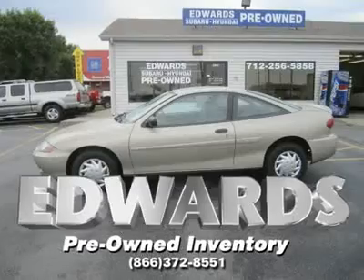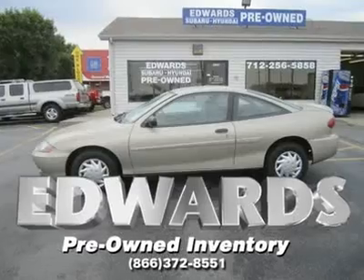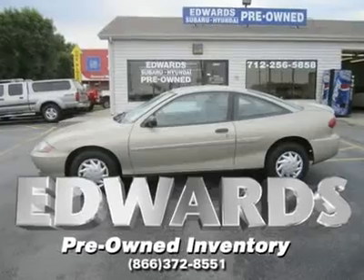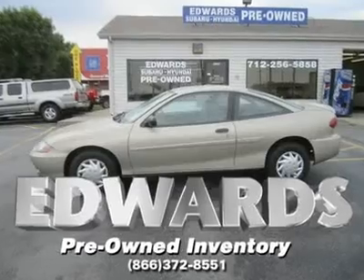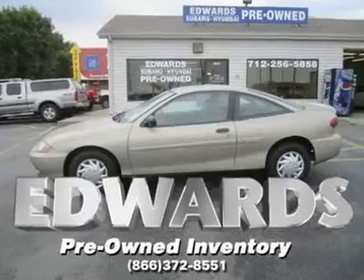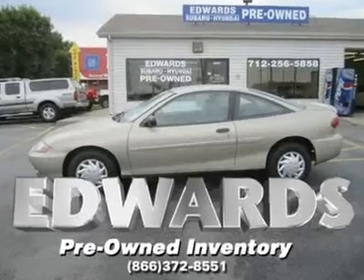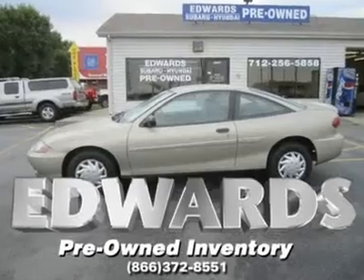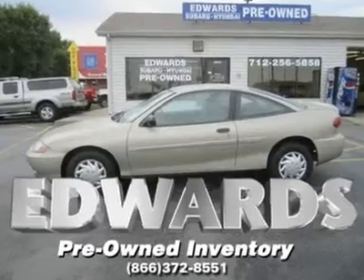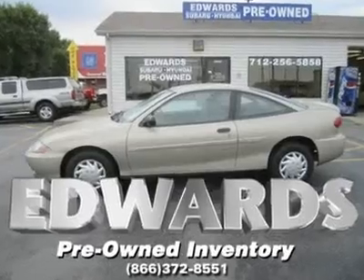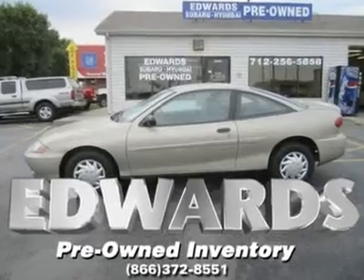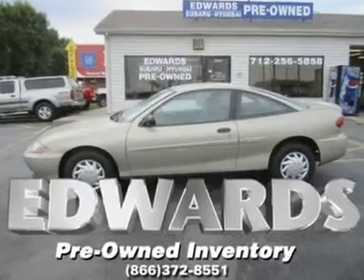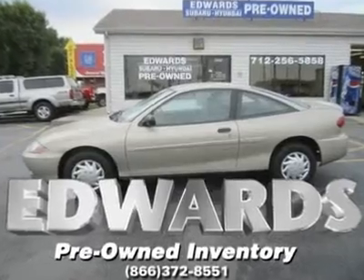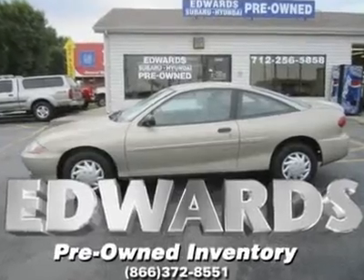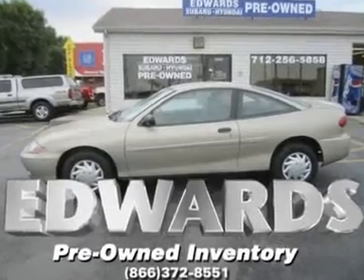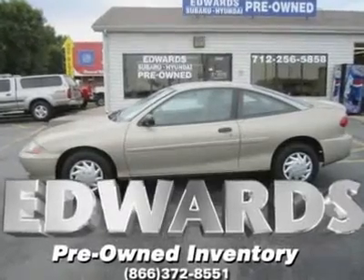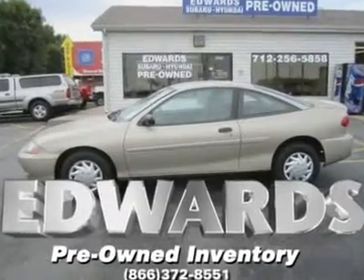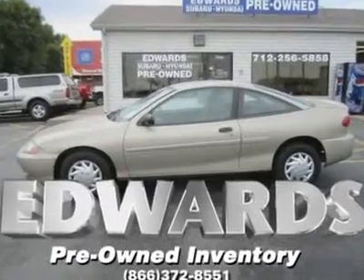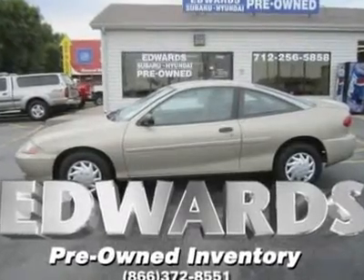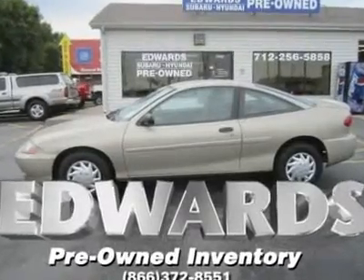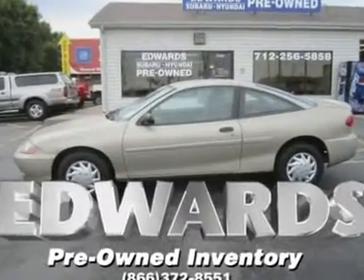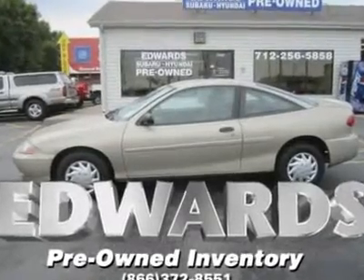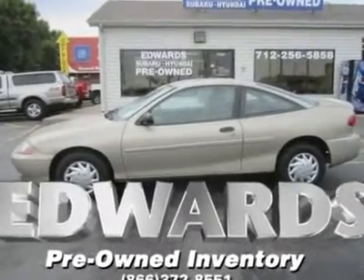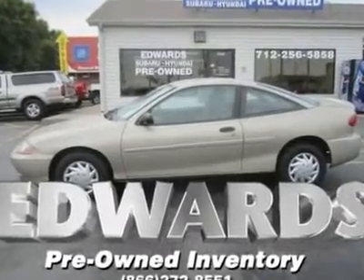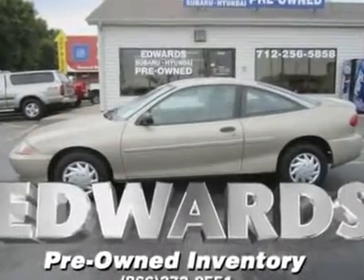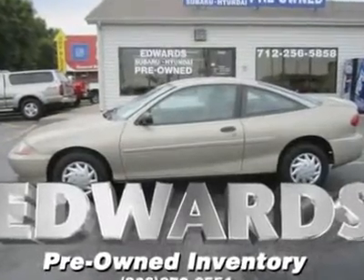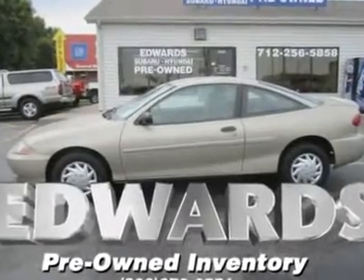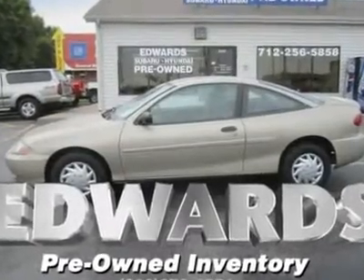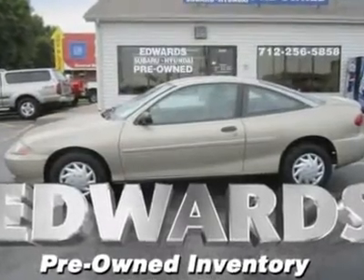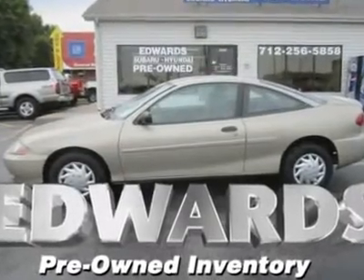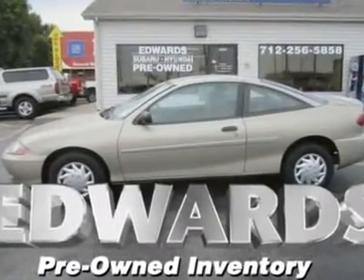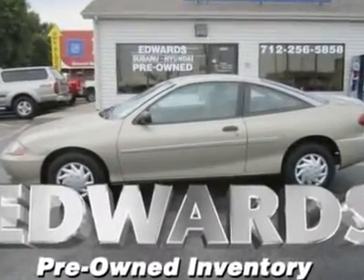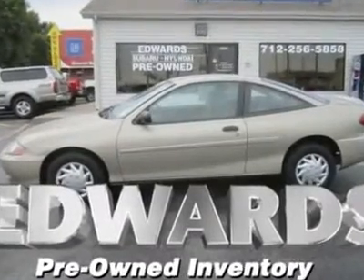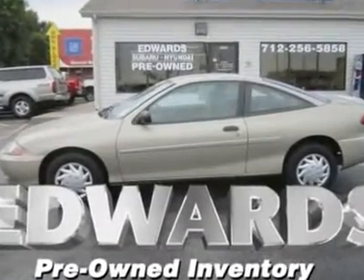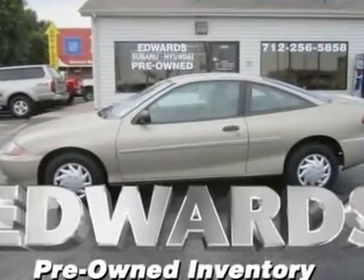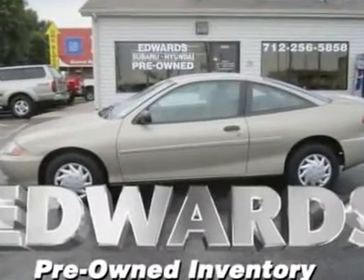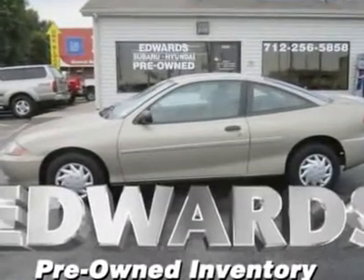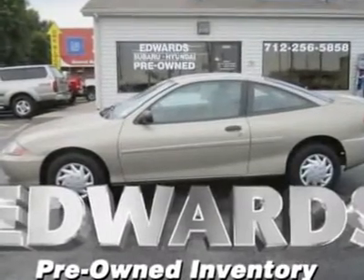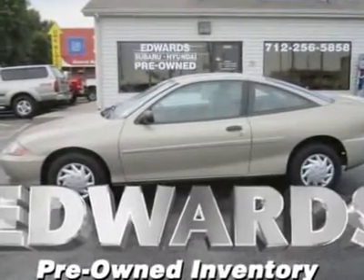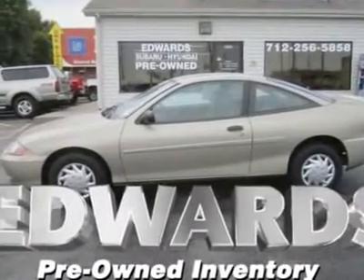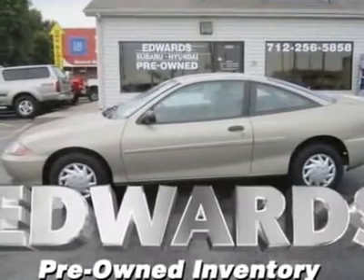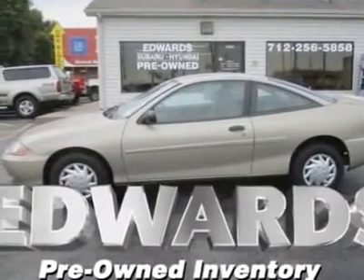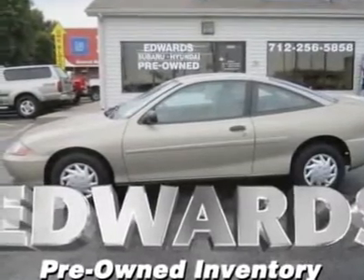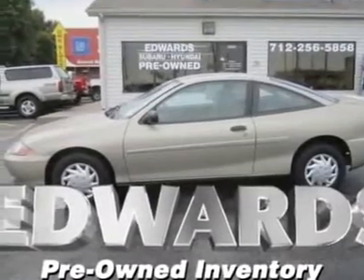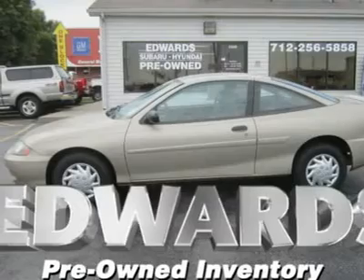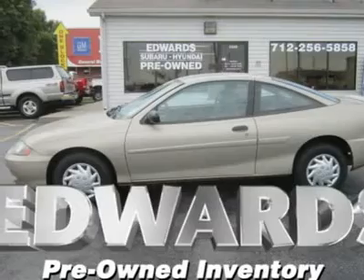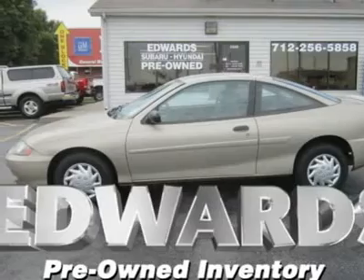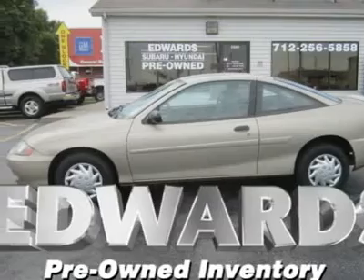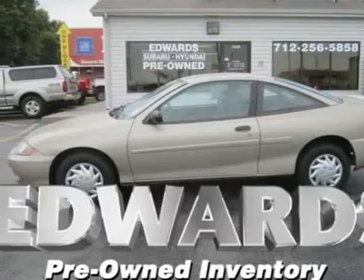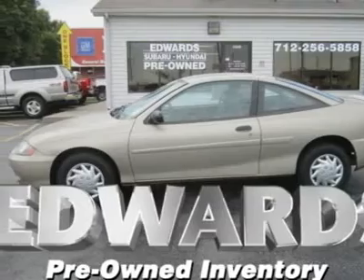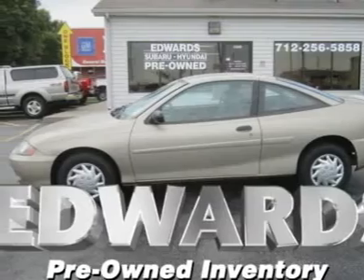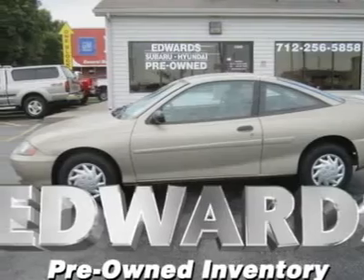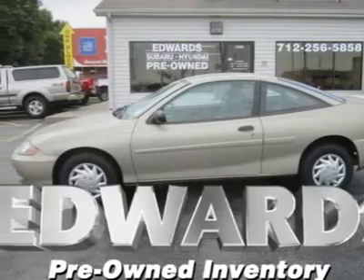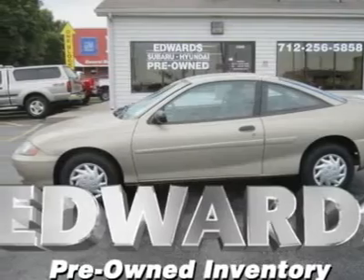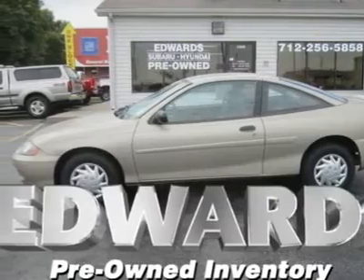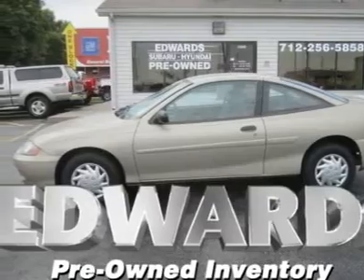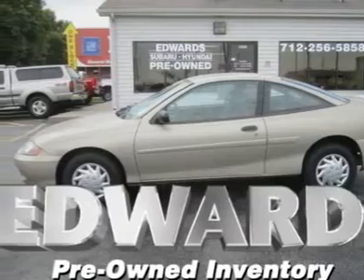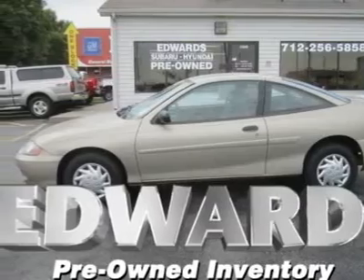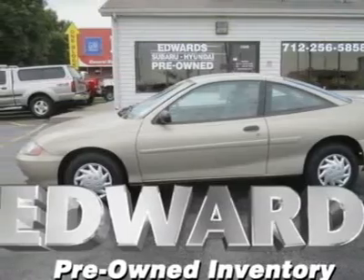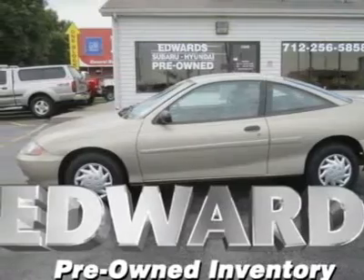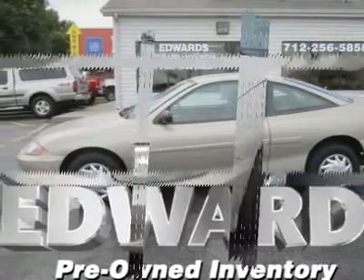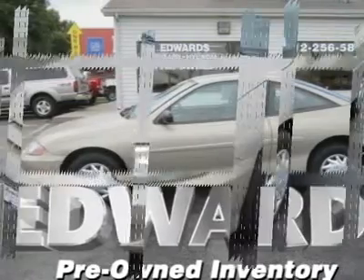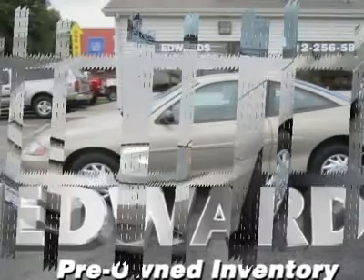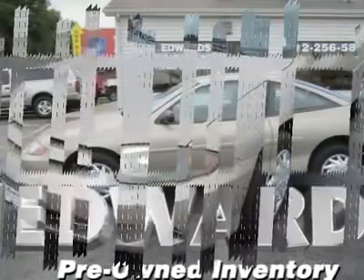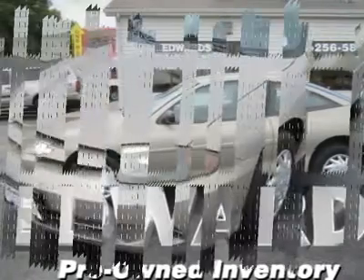This car looks good and is quite economical. This Cavalier coupe gets great mileage and is pretty easy on the pocket as well.